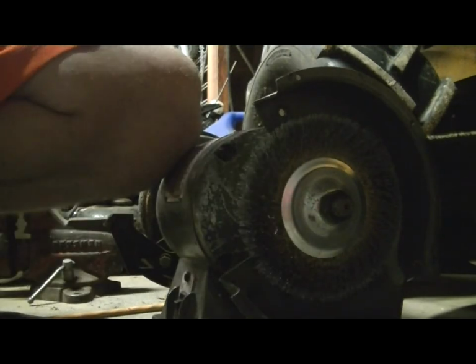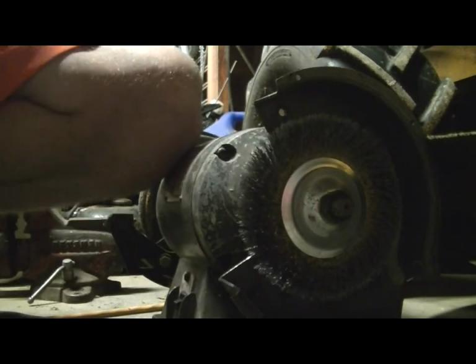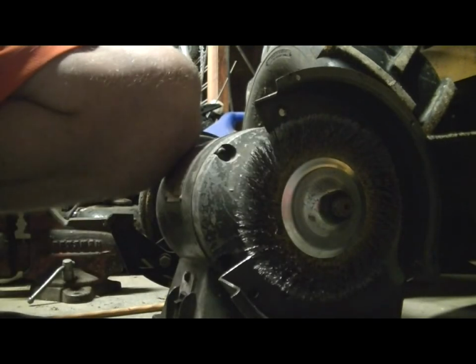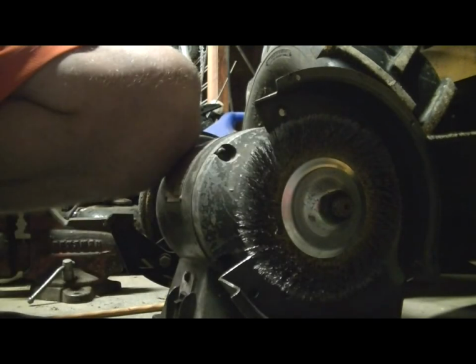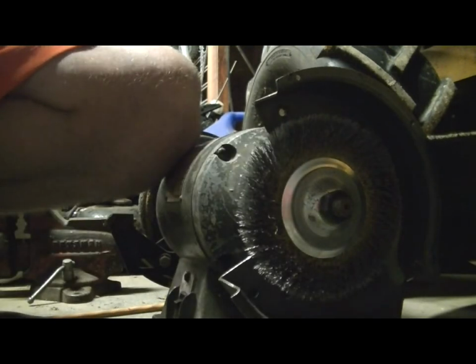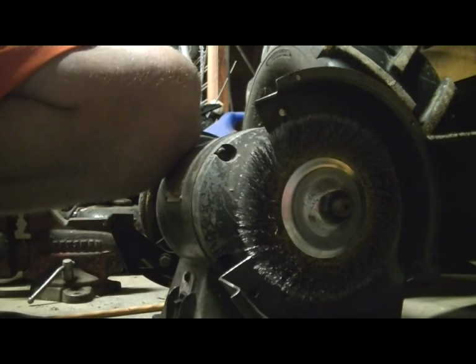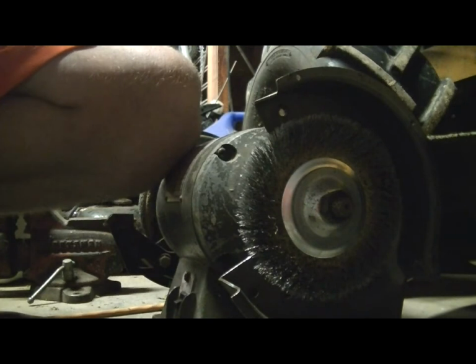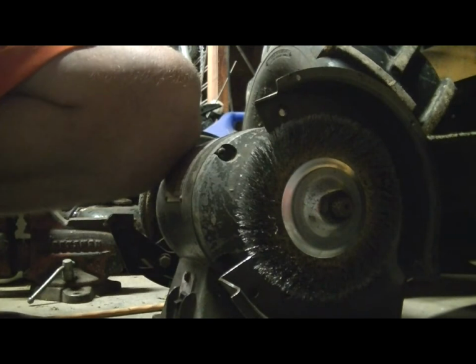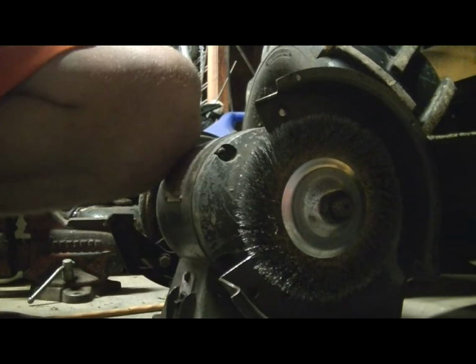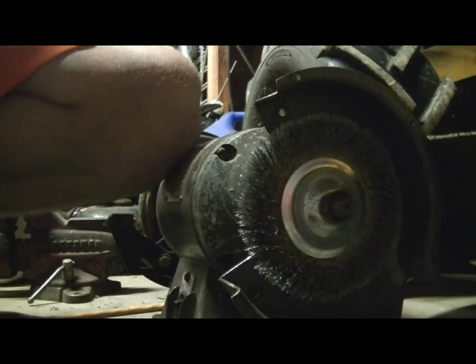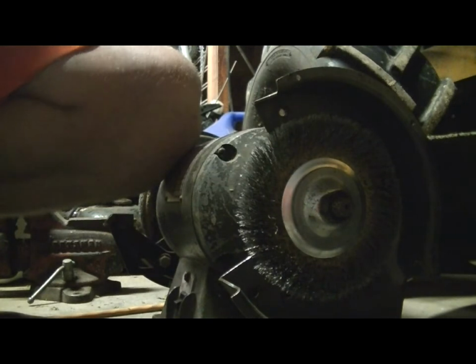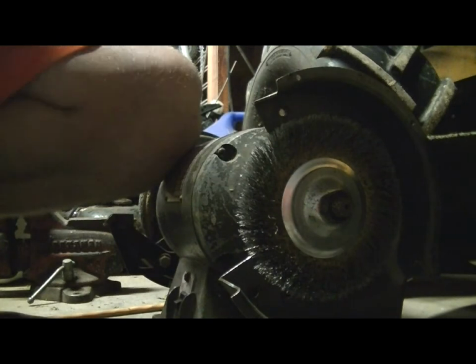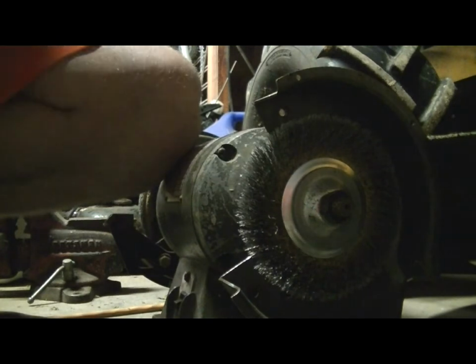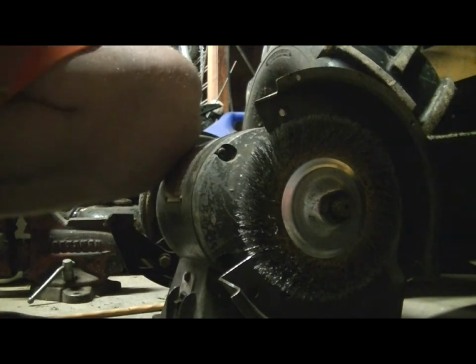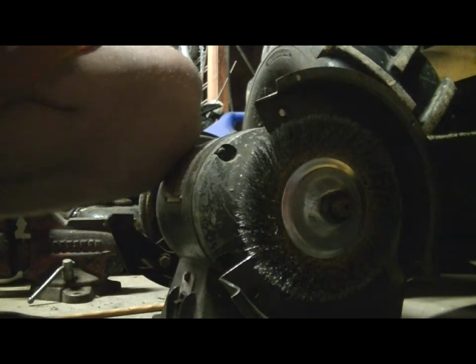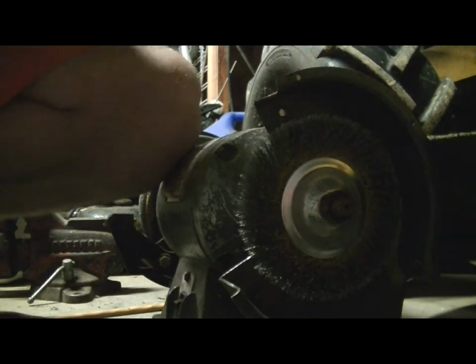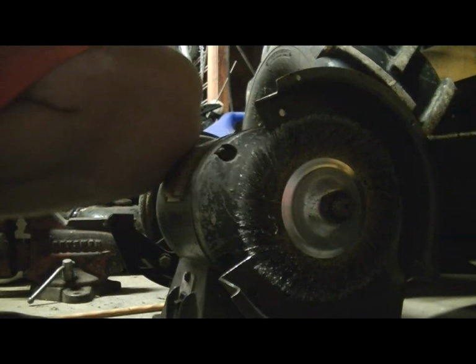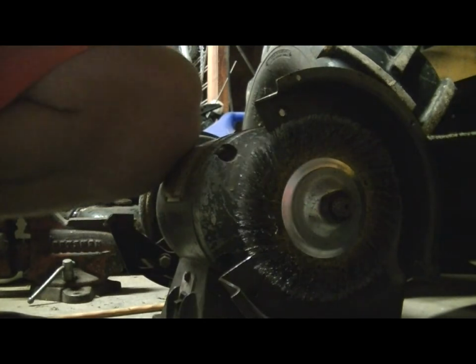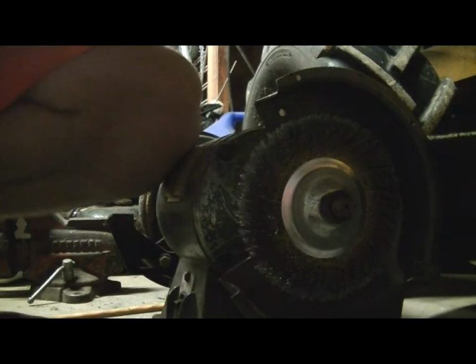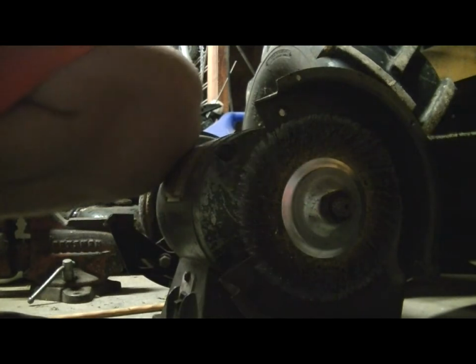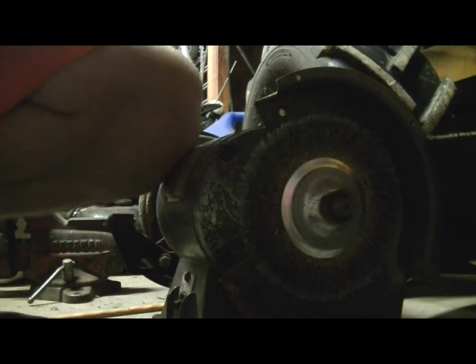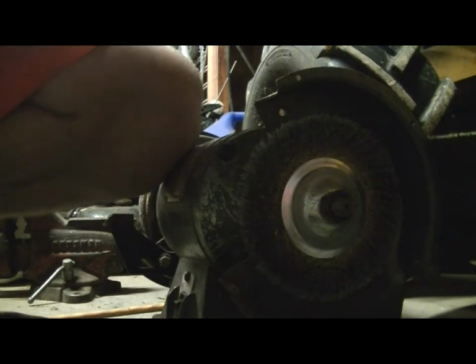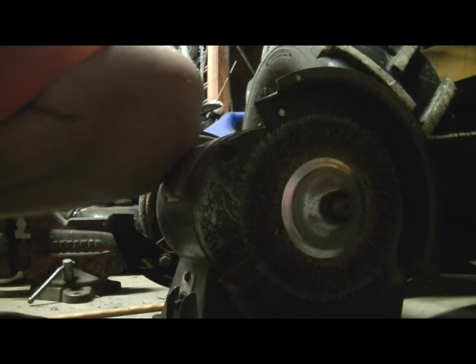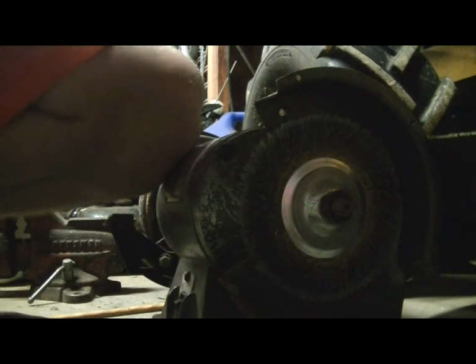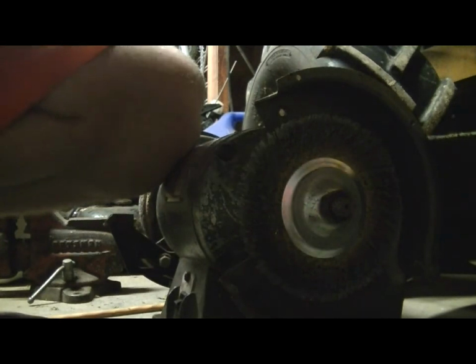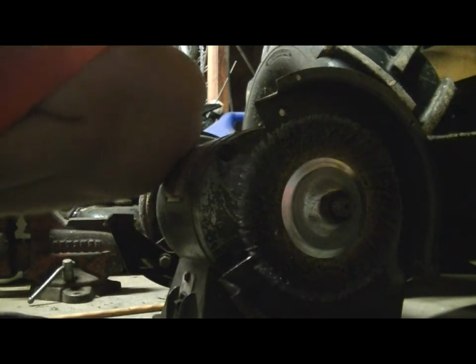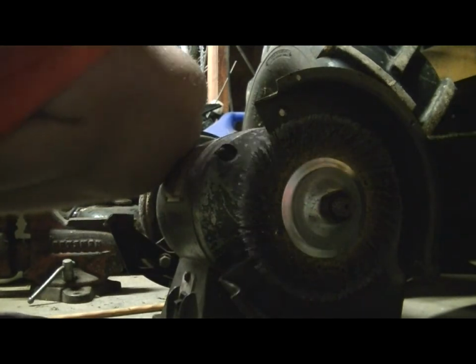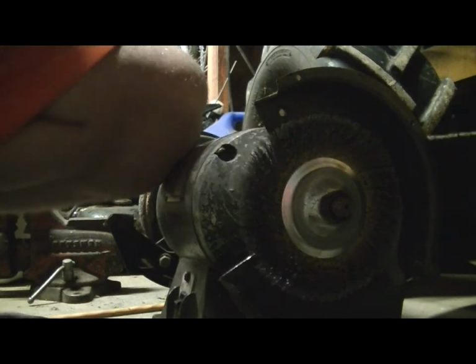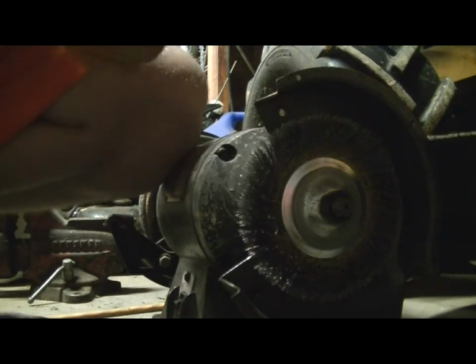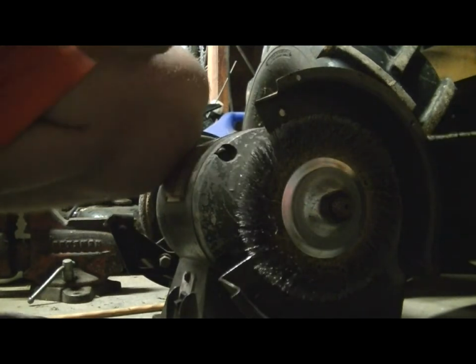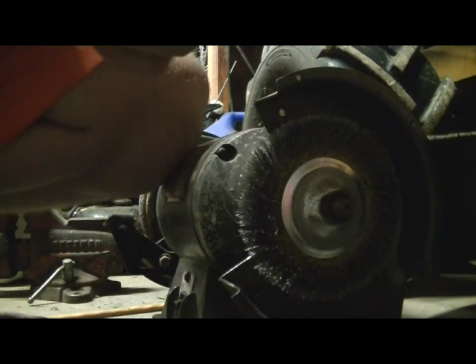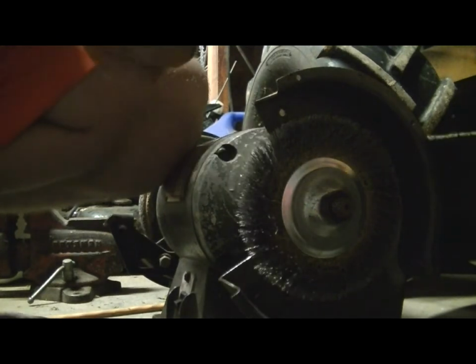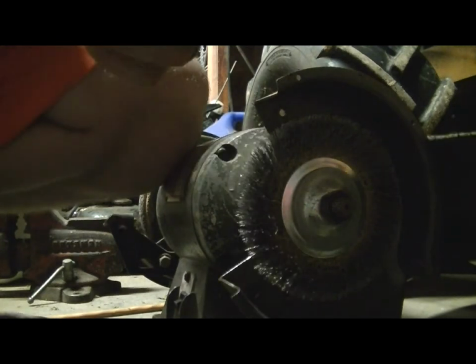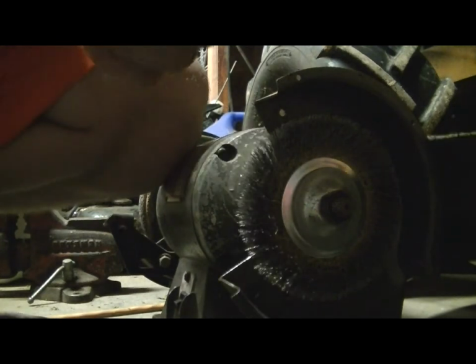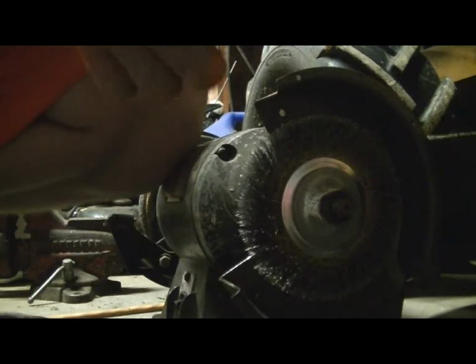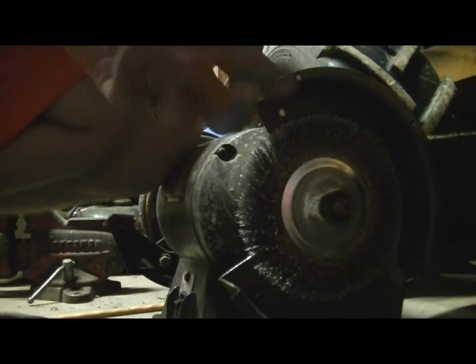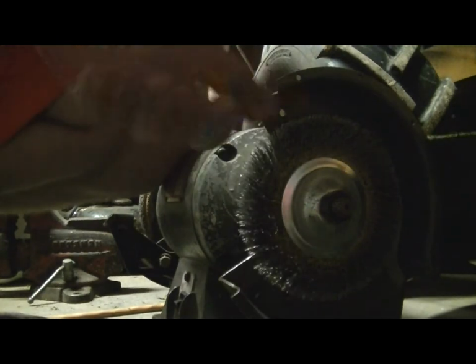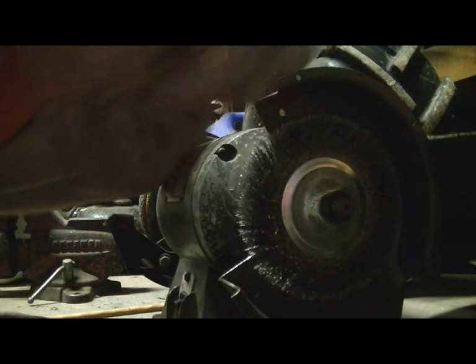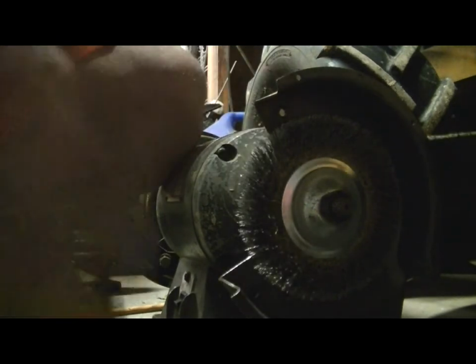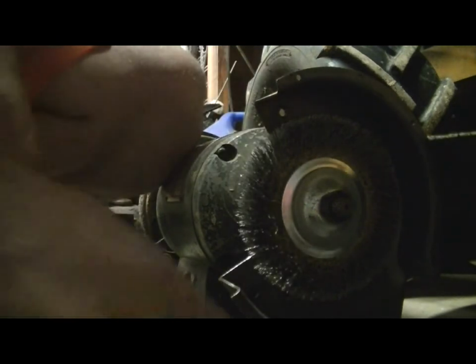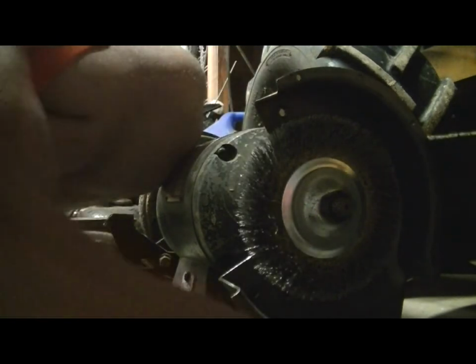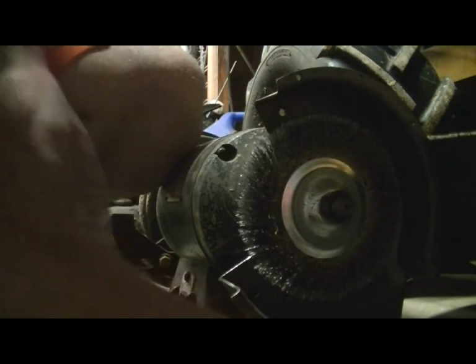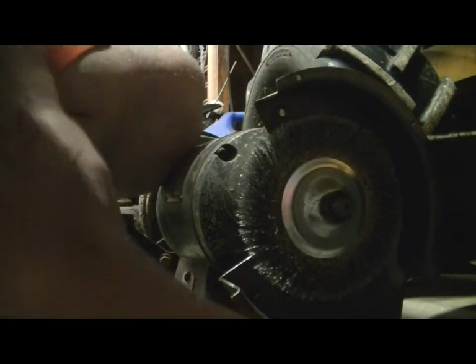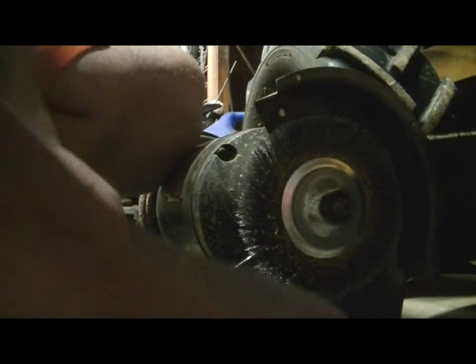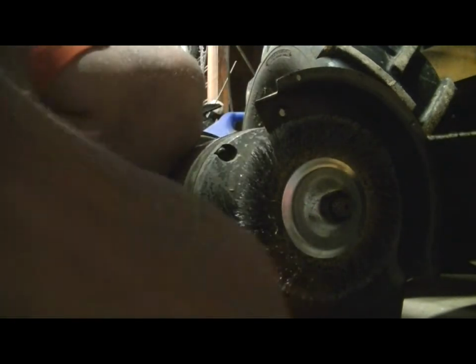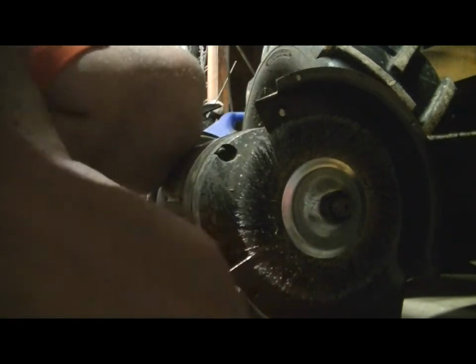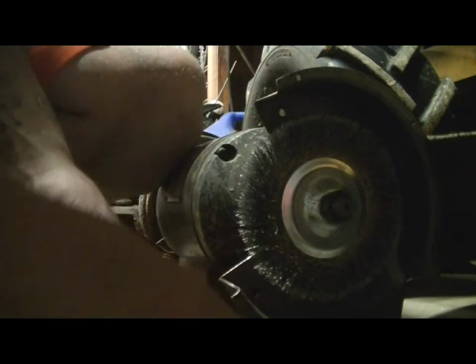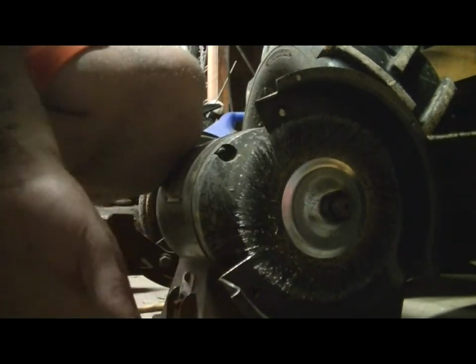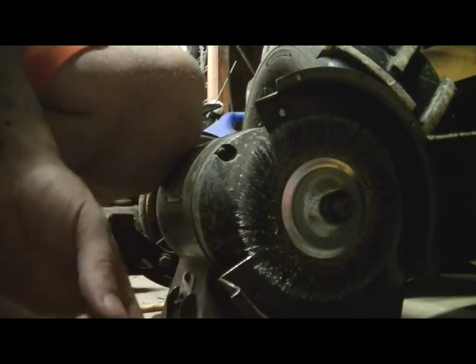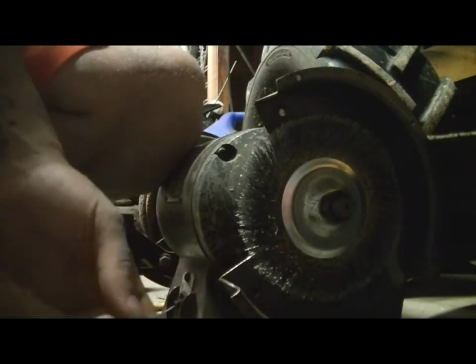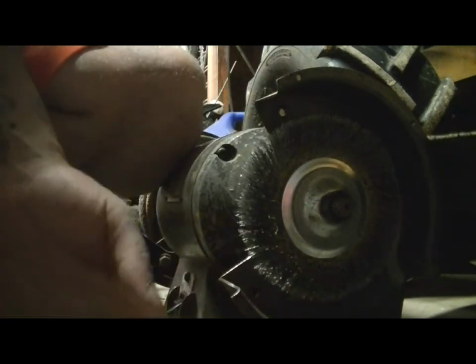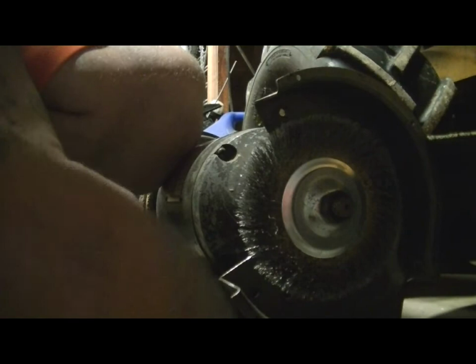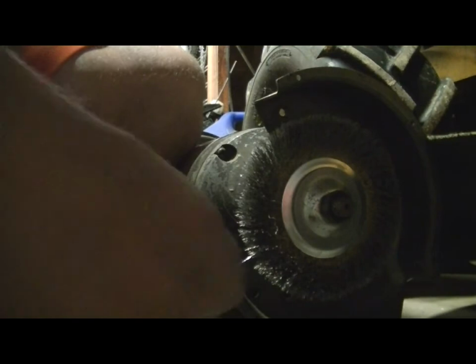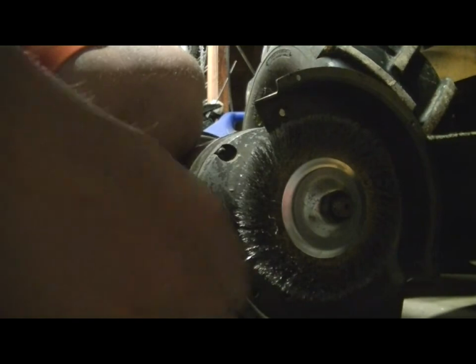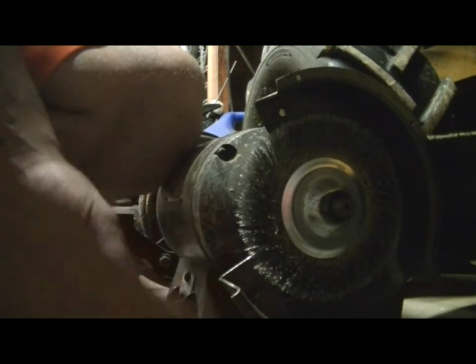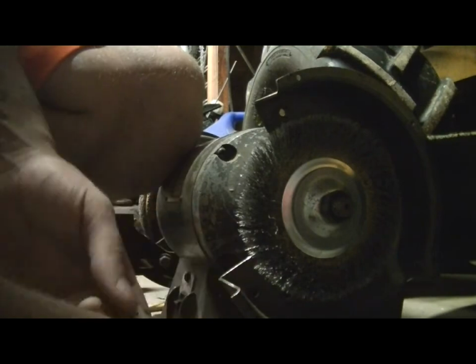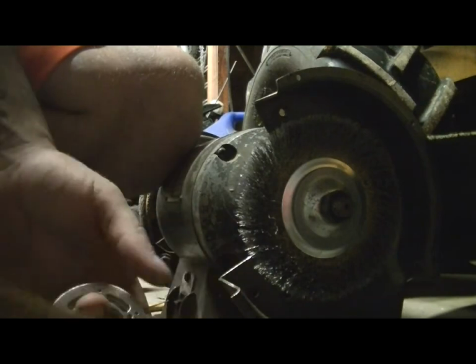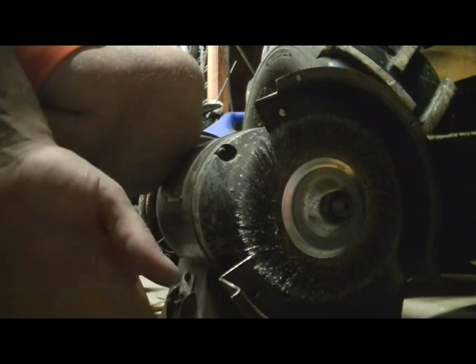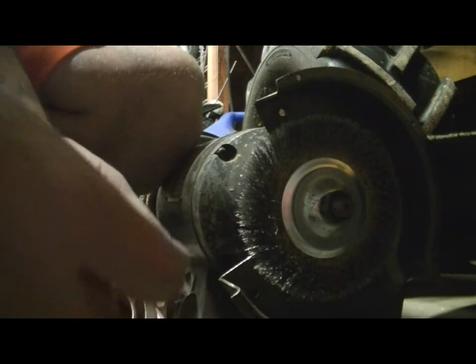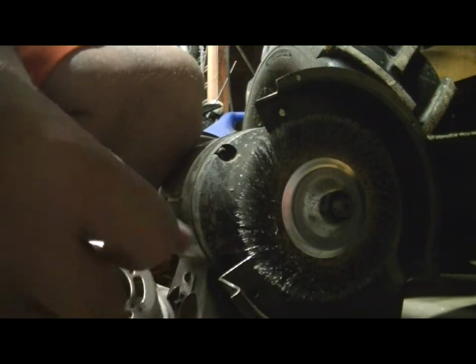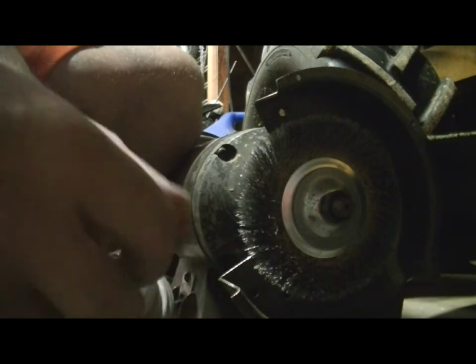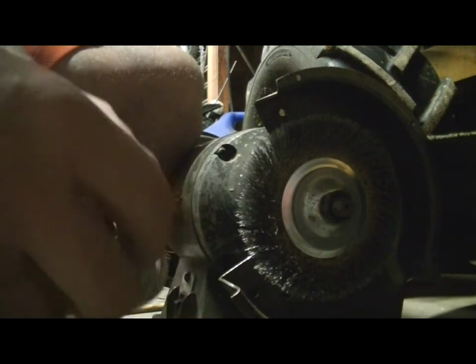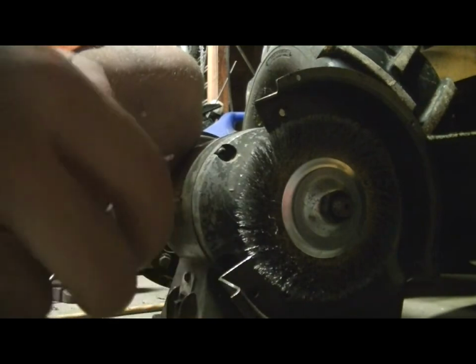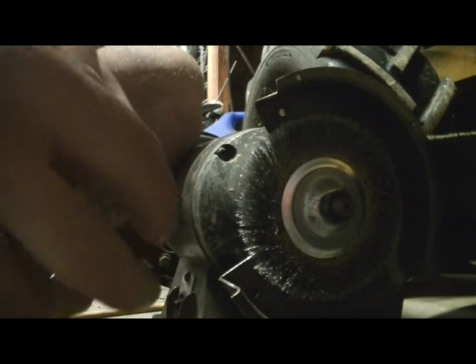You guys can see that did not take long at all. Now it's all eight rings done, inside and out.